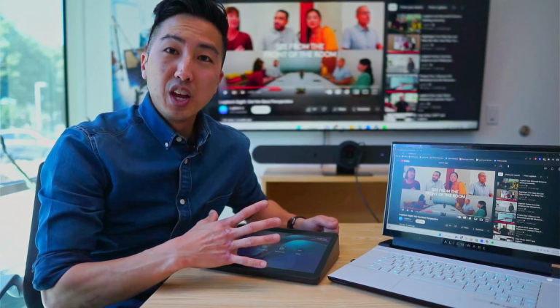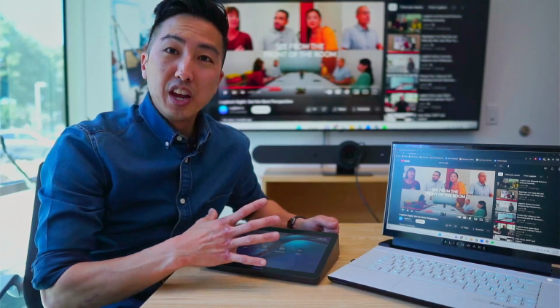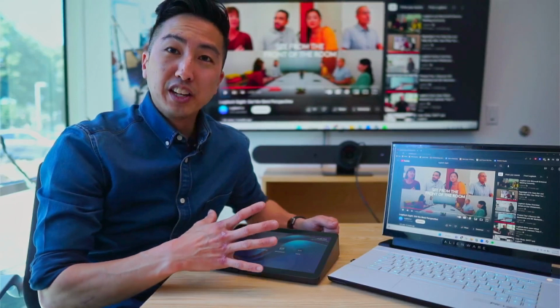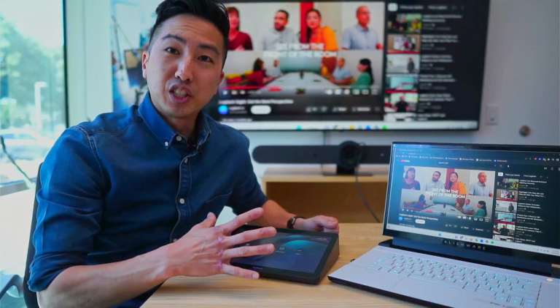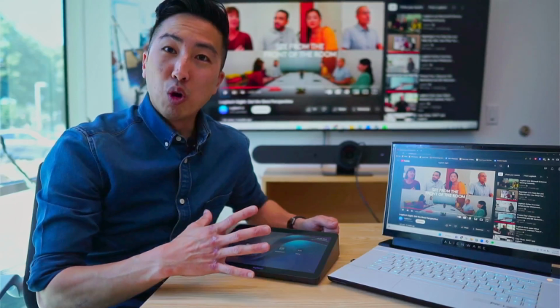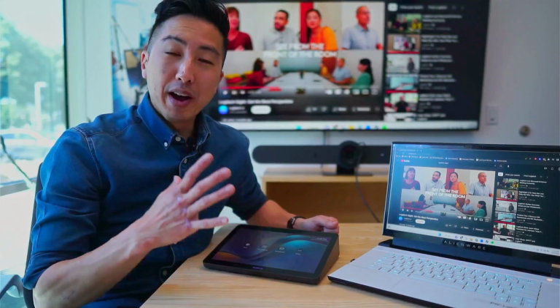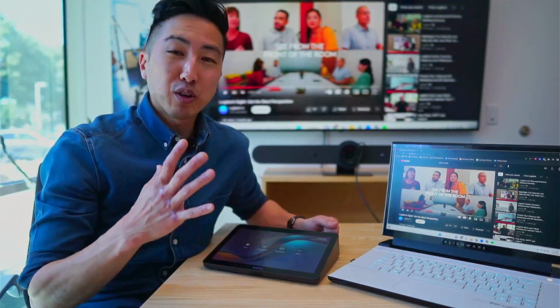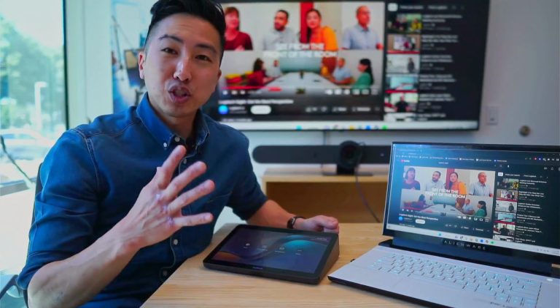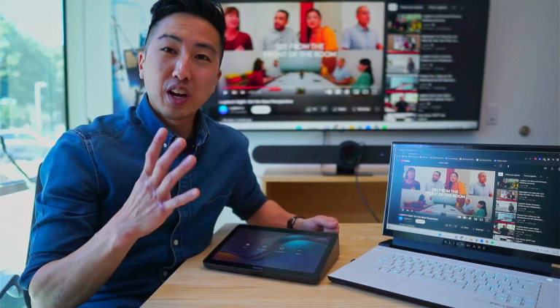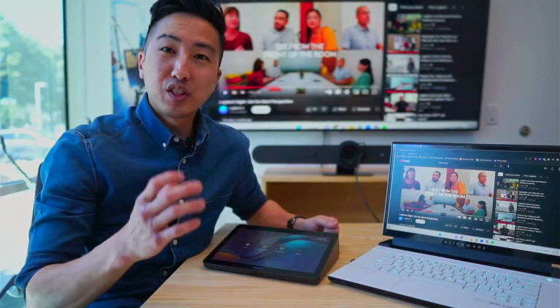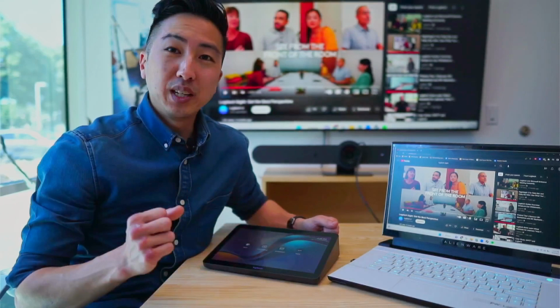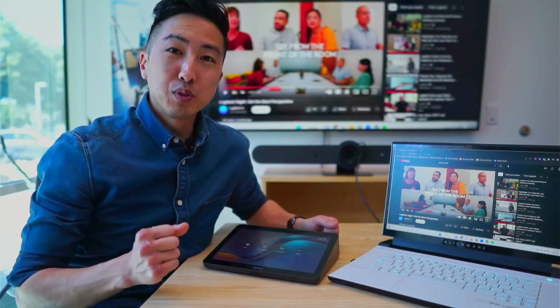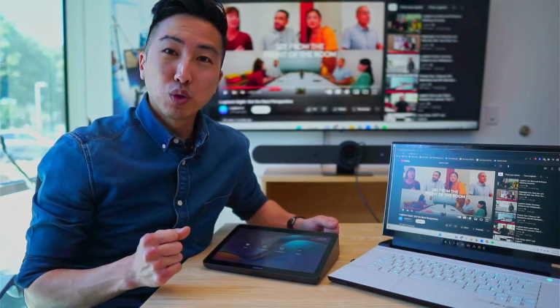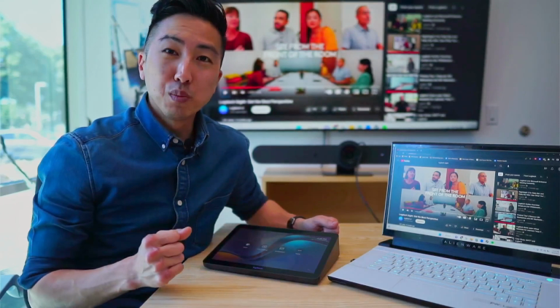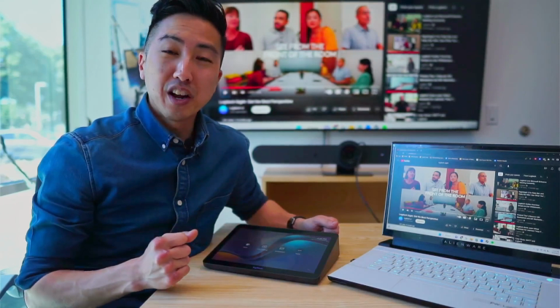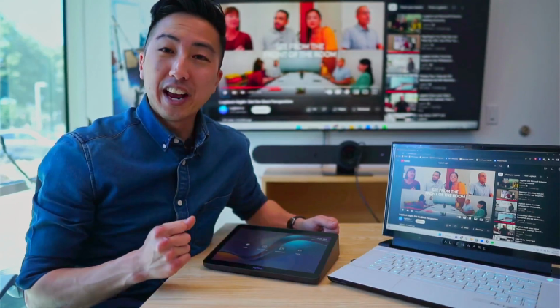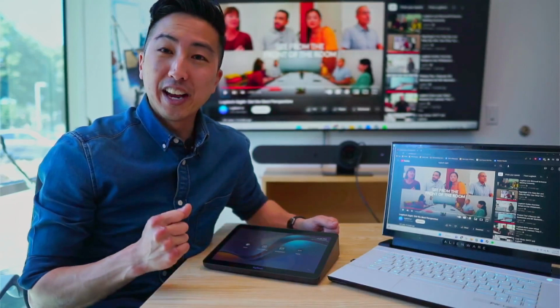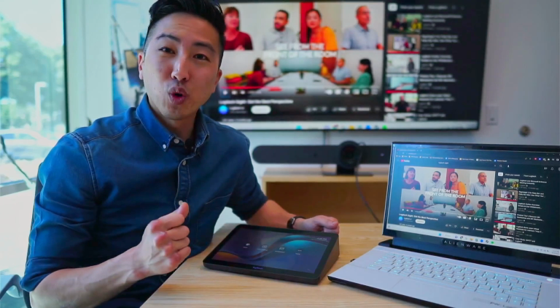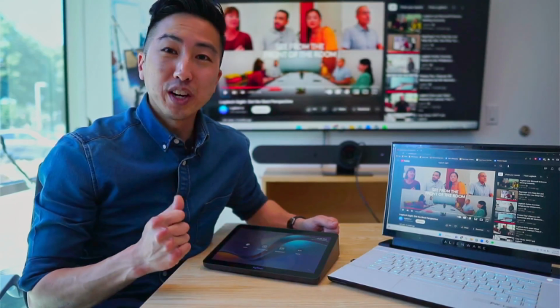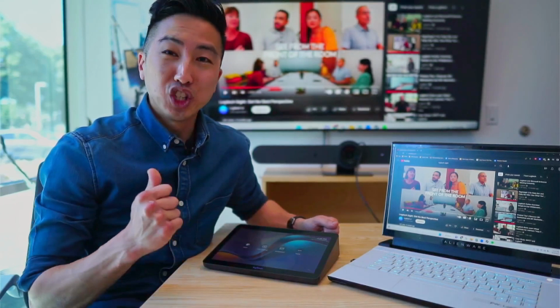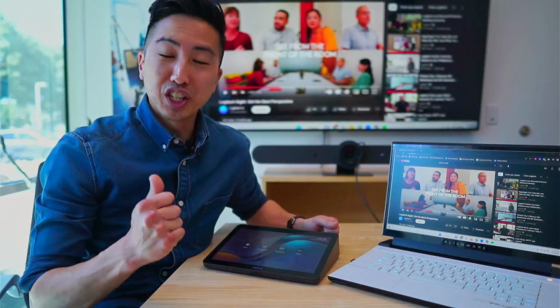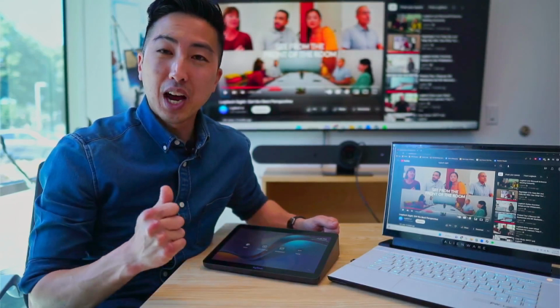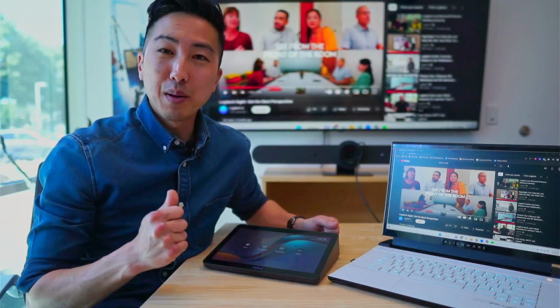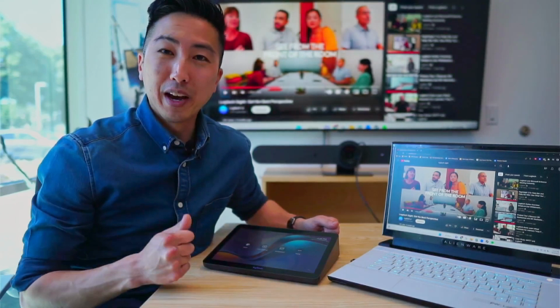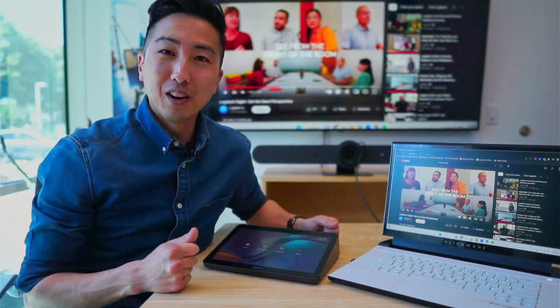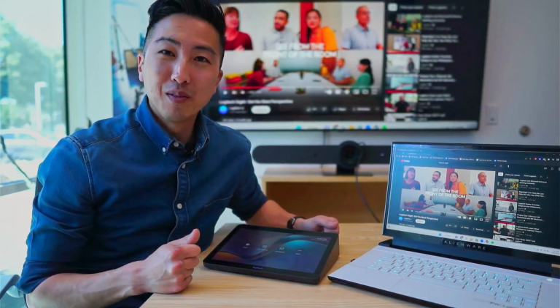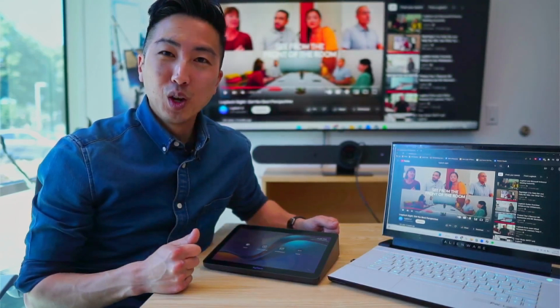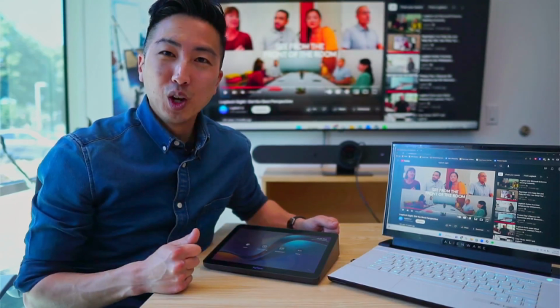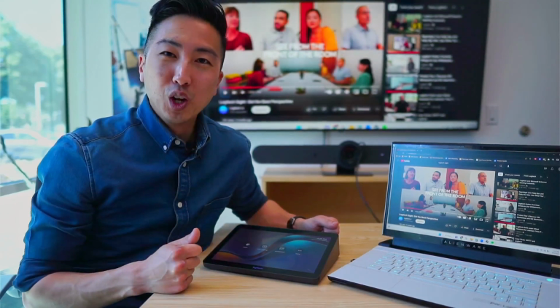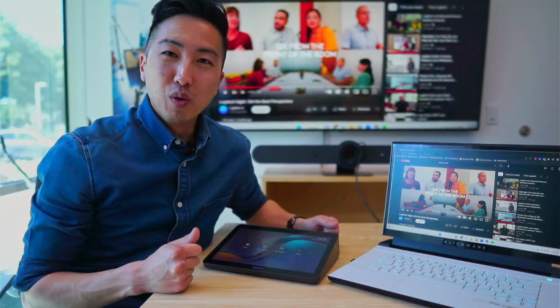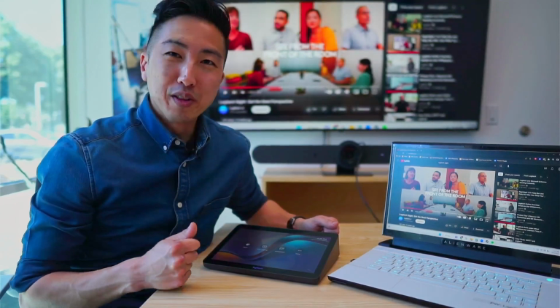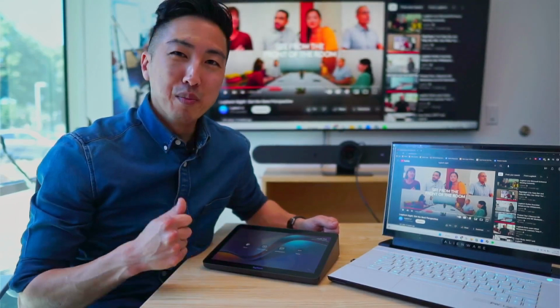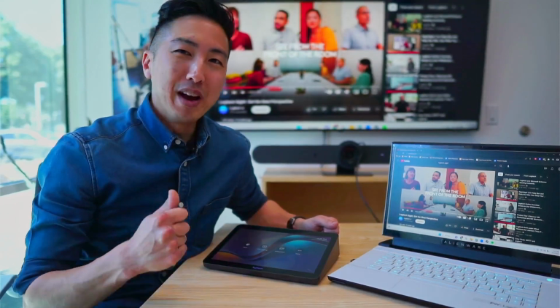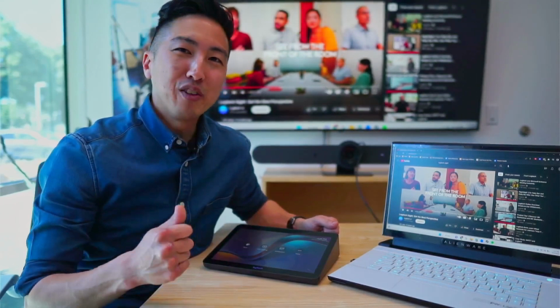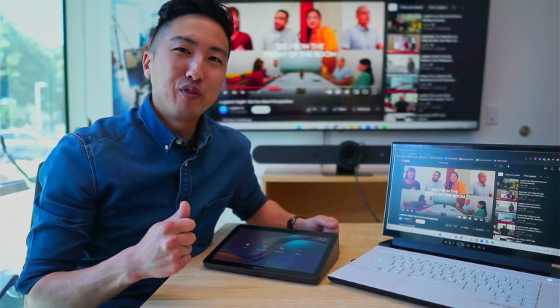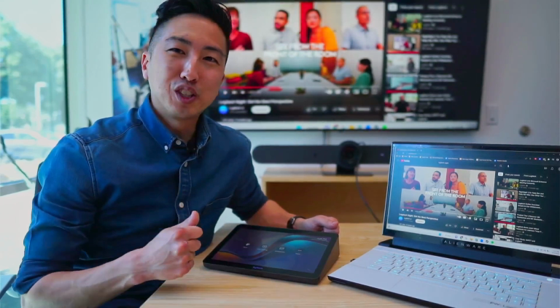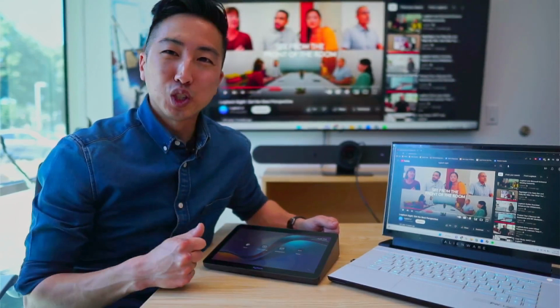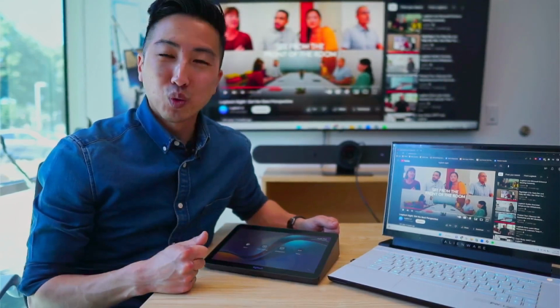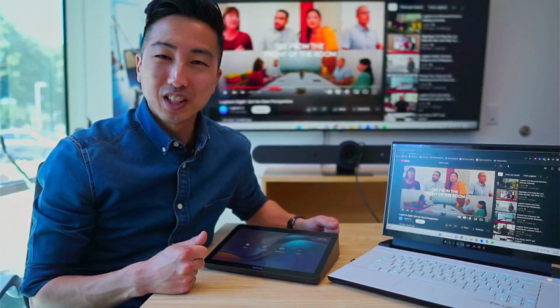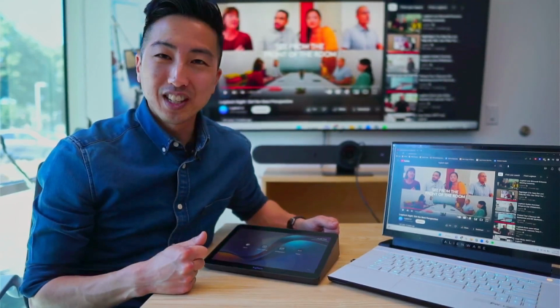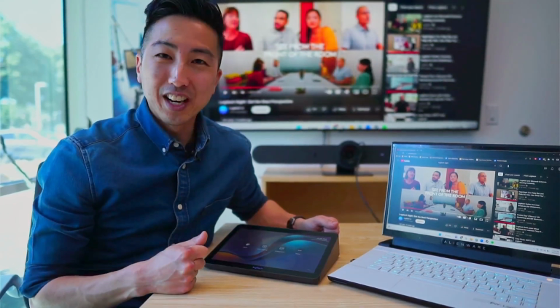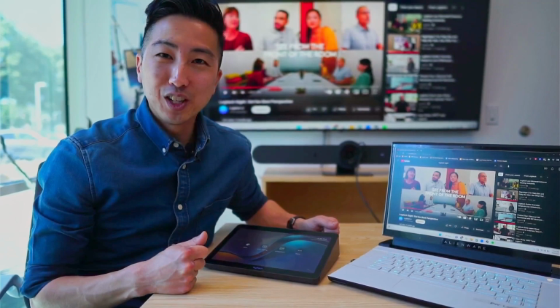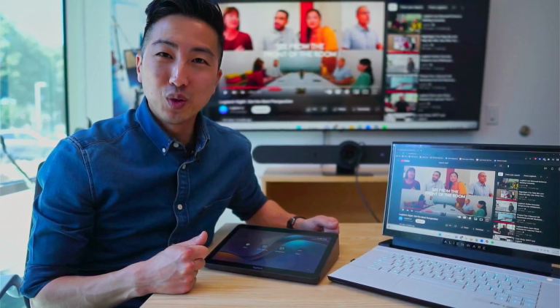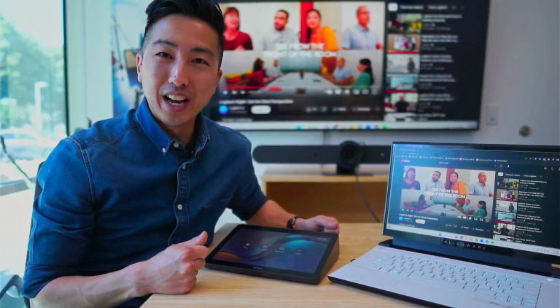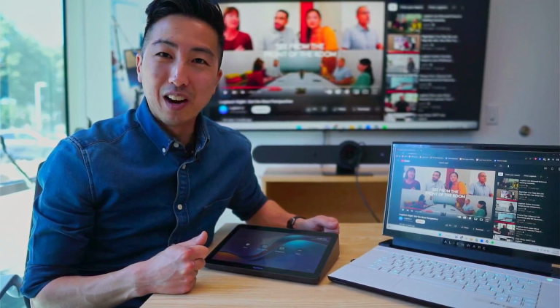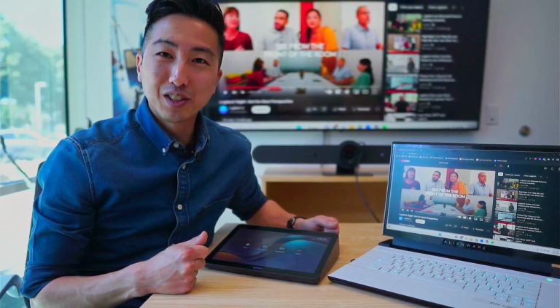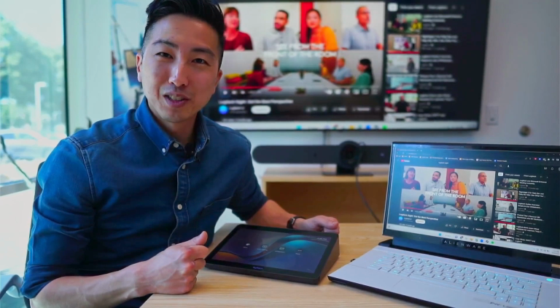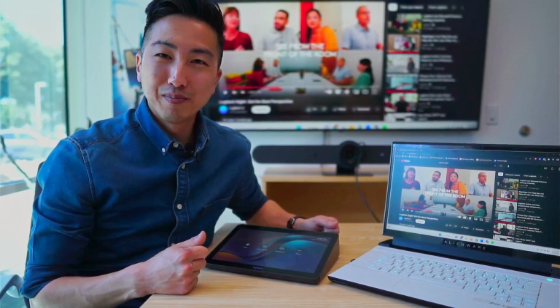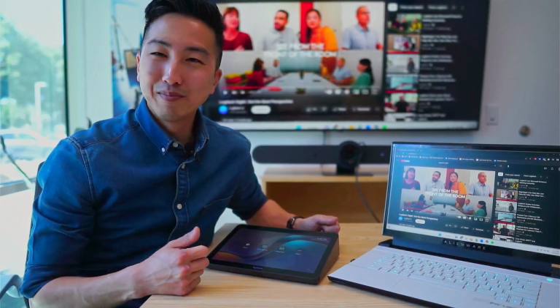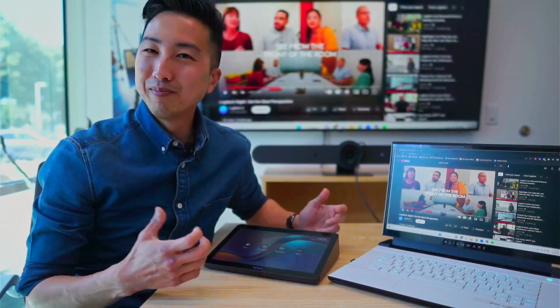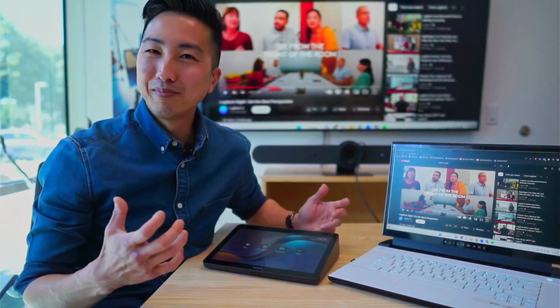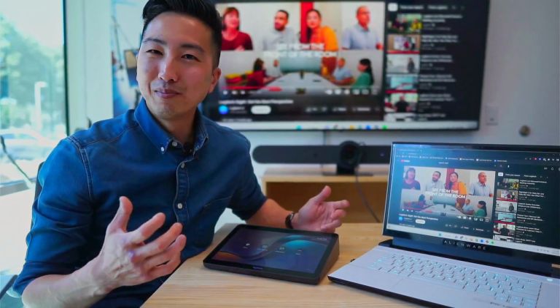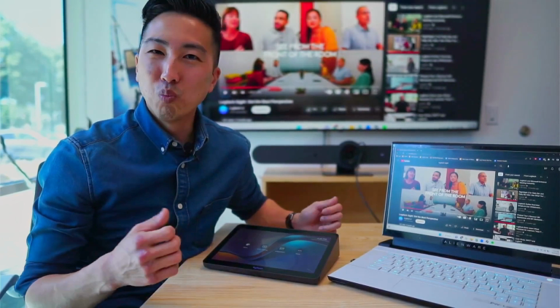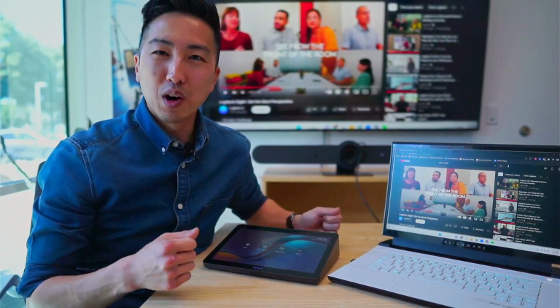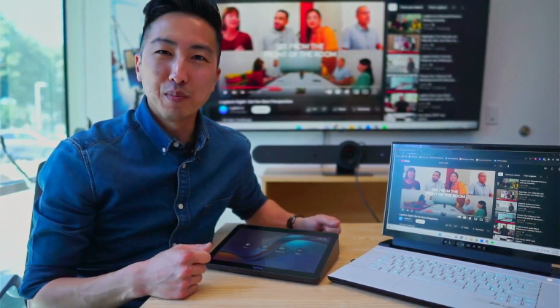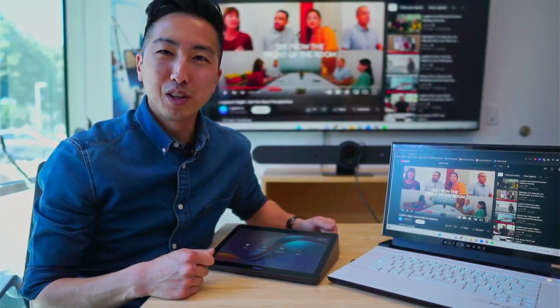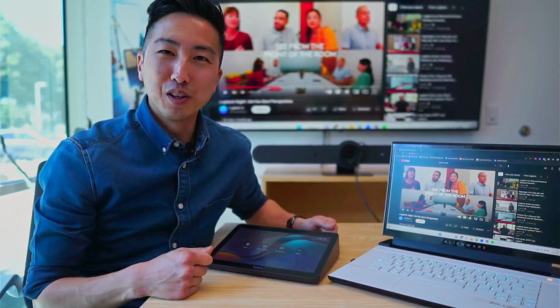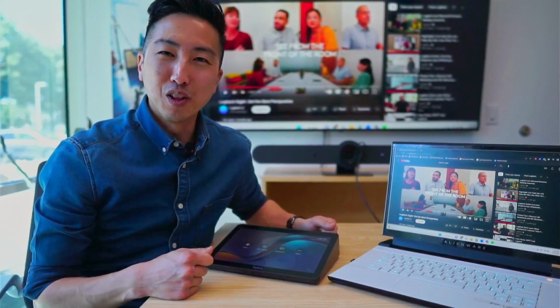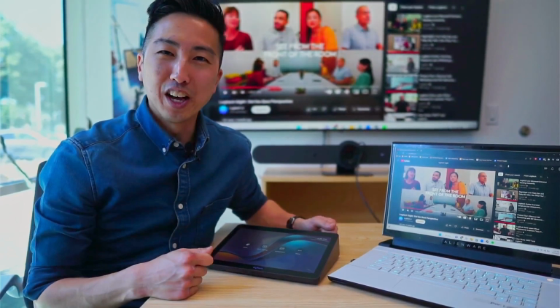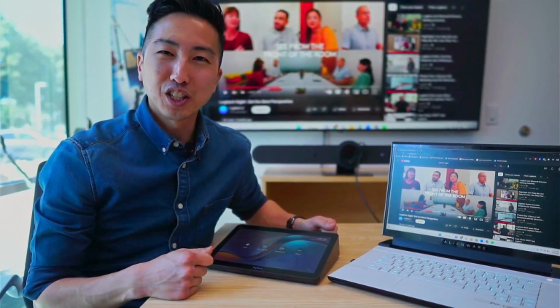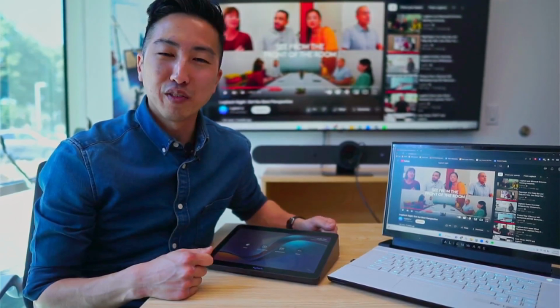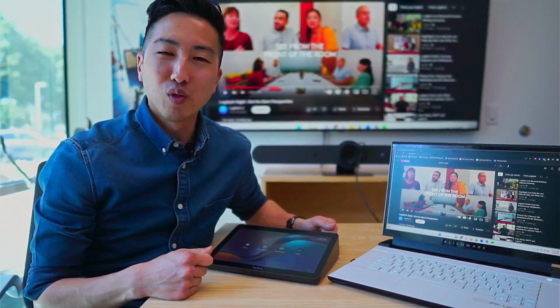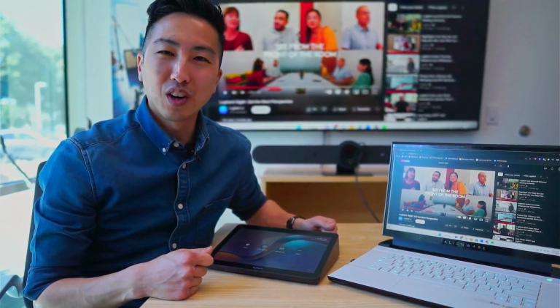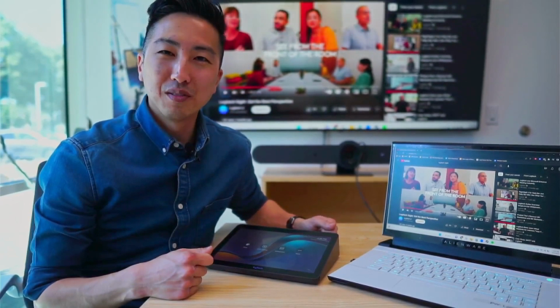Microsoft Teams Rooms on Android just got better — one of the many features we're excited to announce. Welcome to the new logic of work.